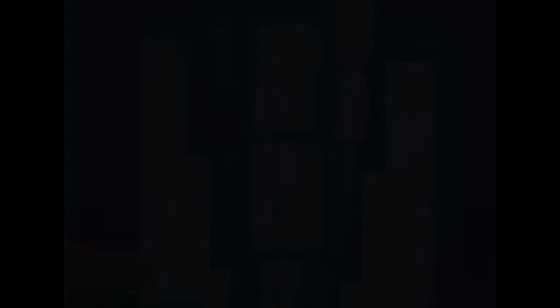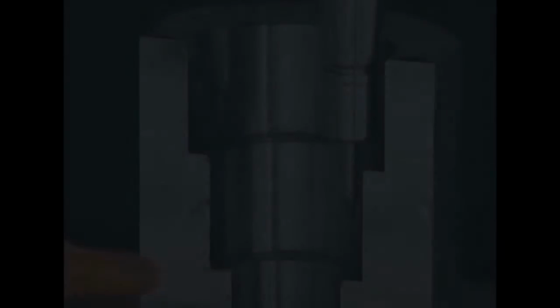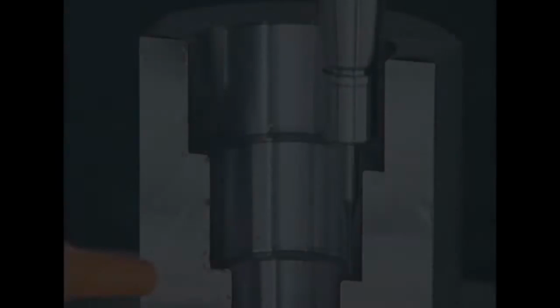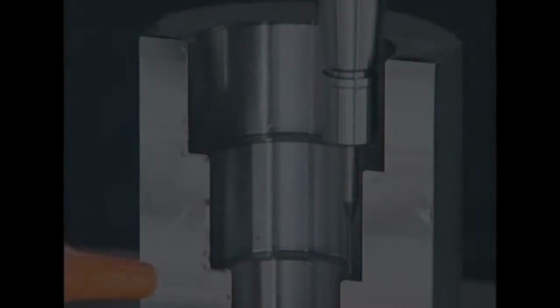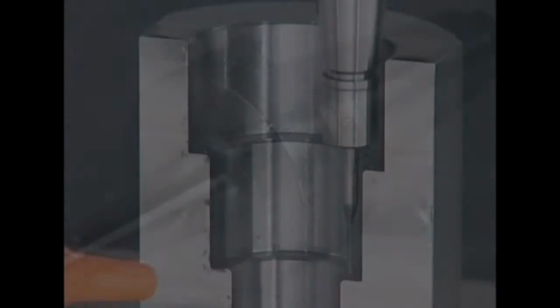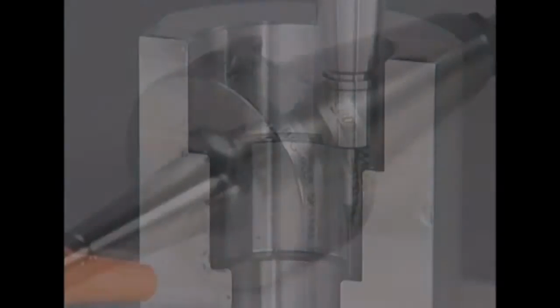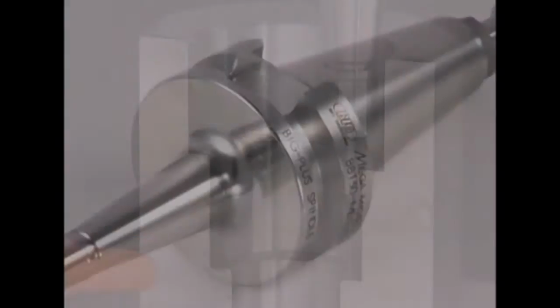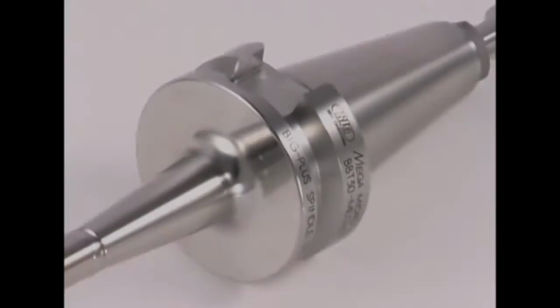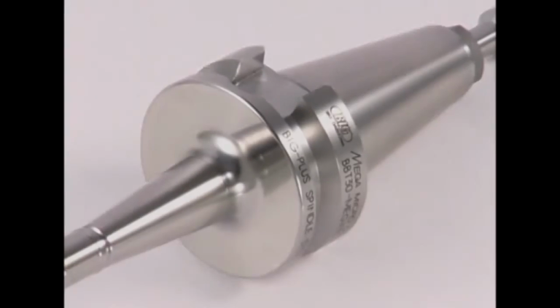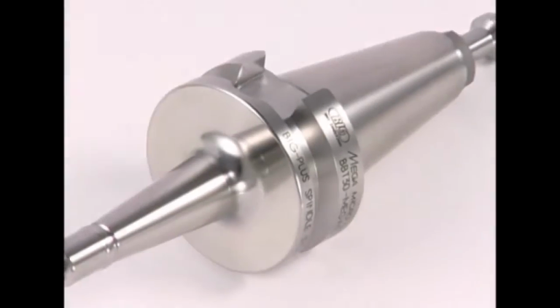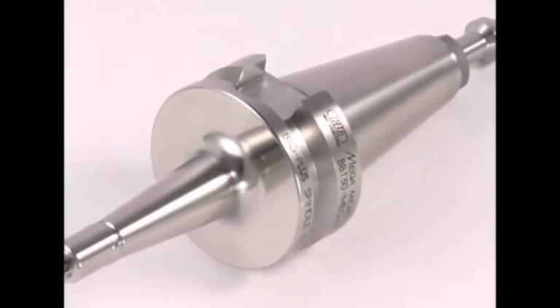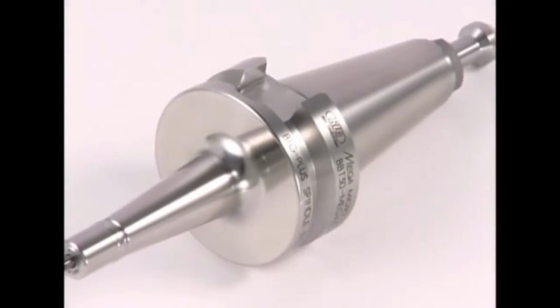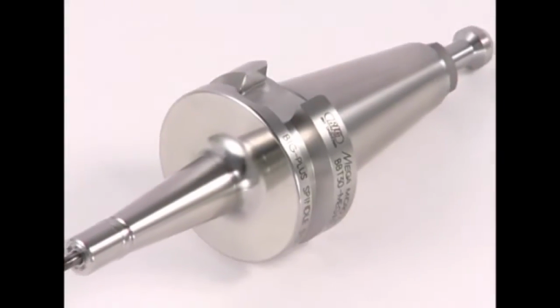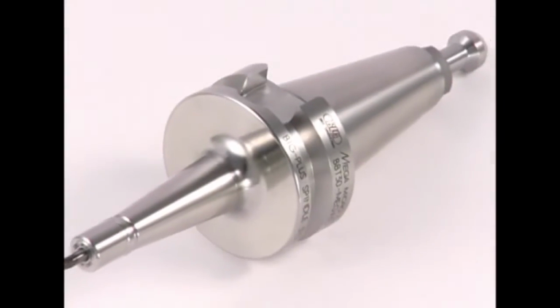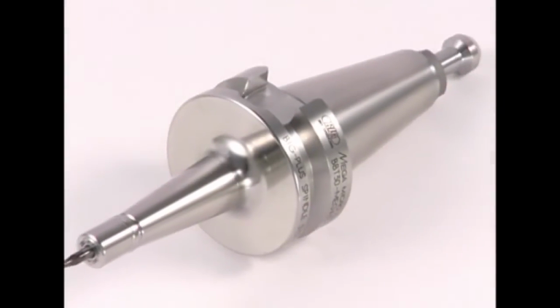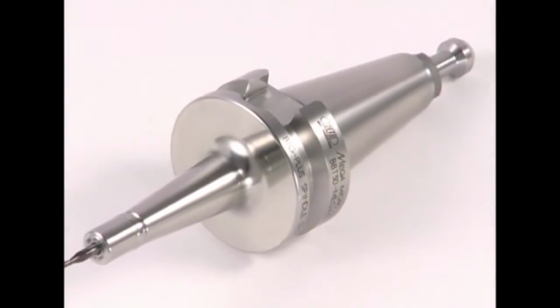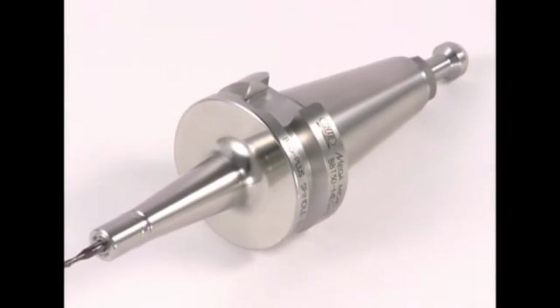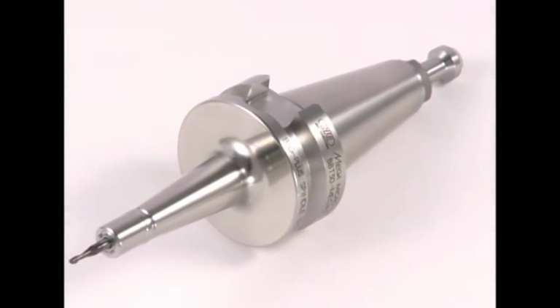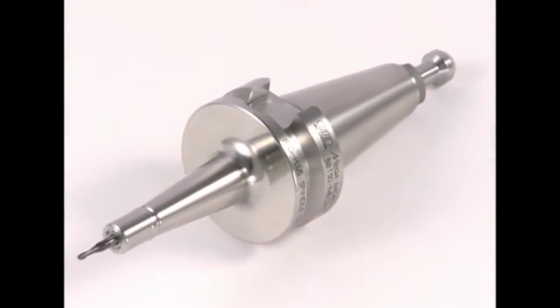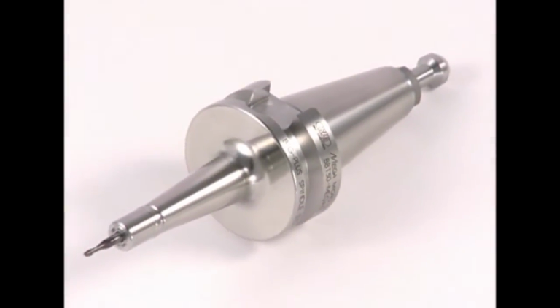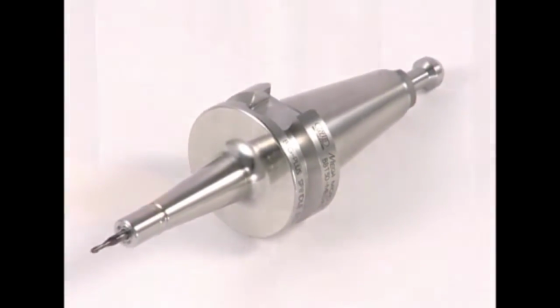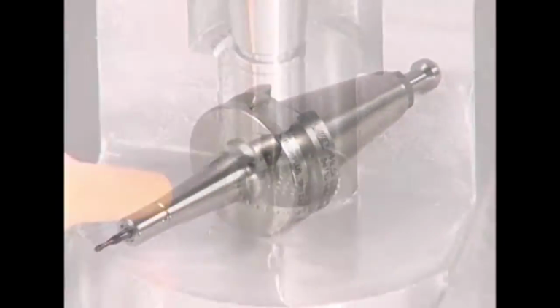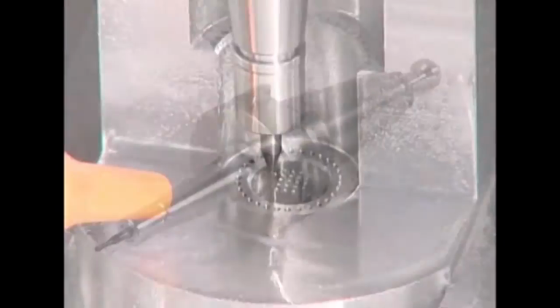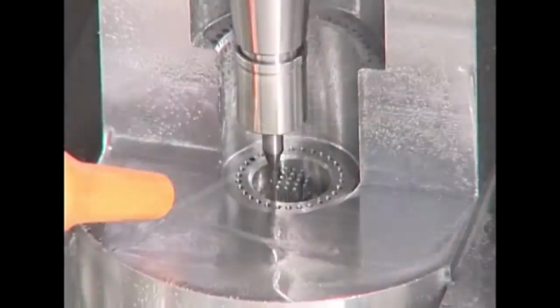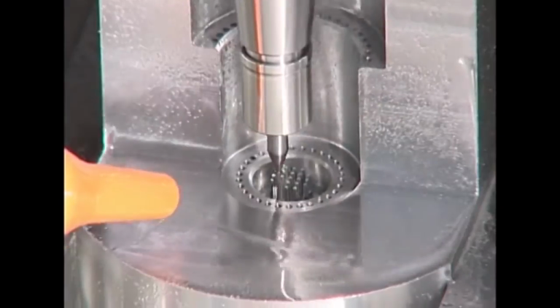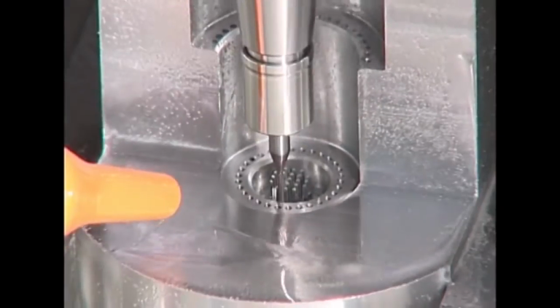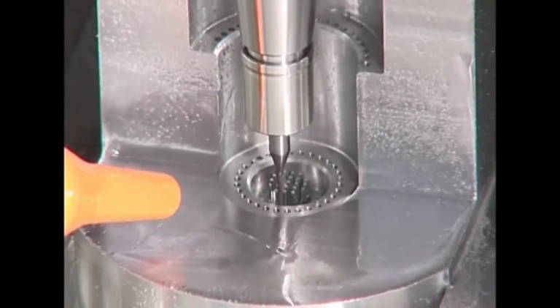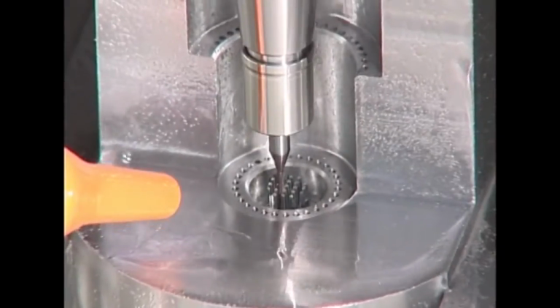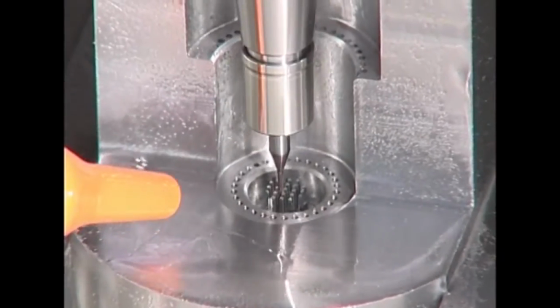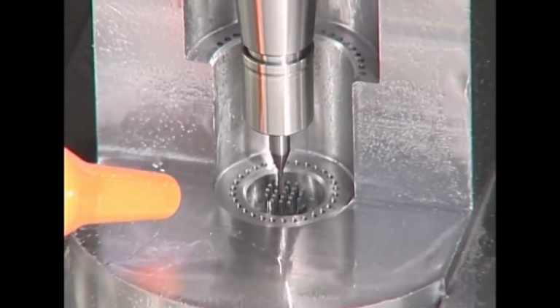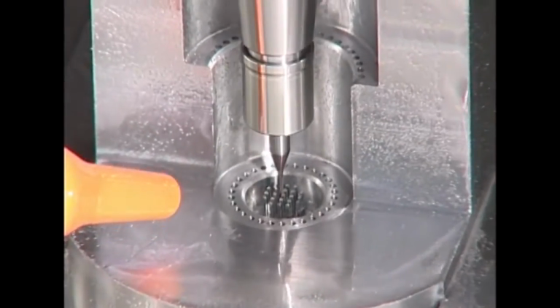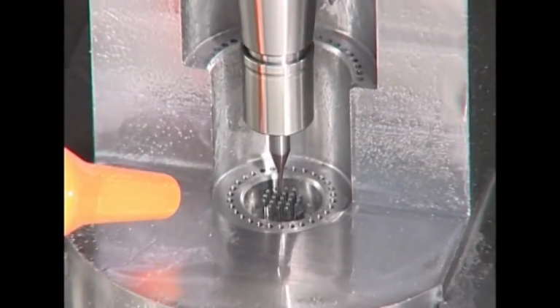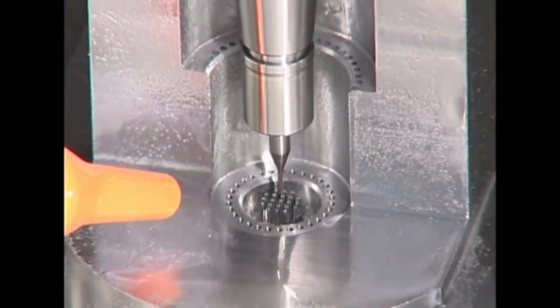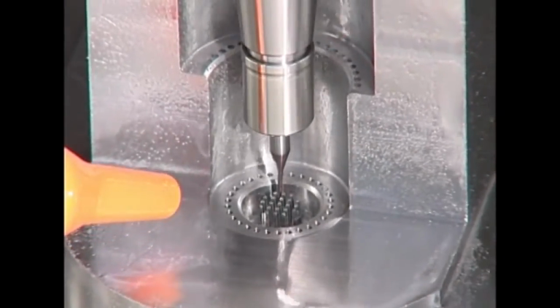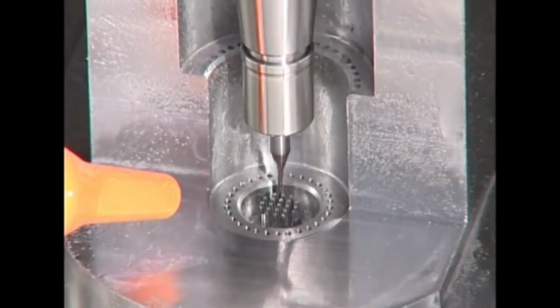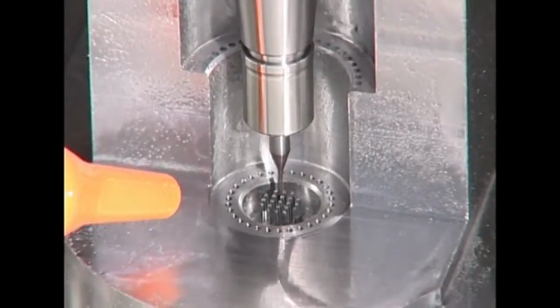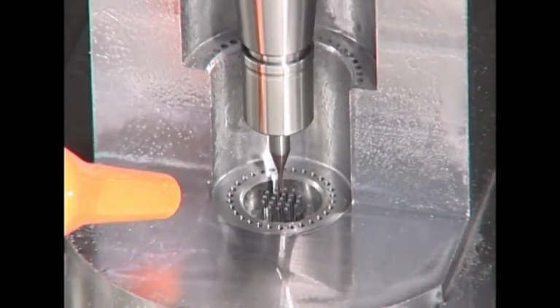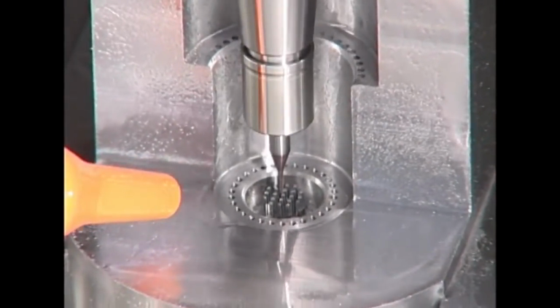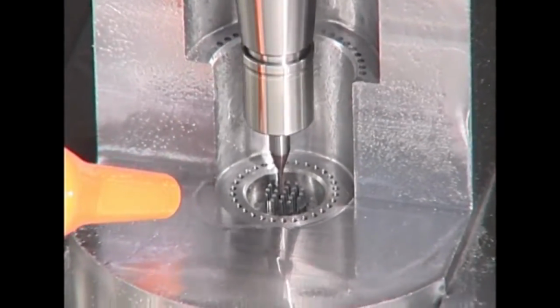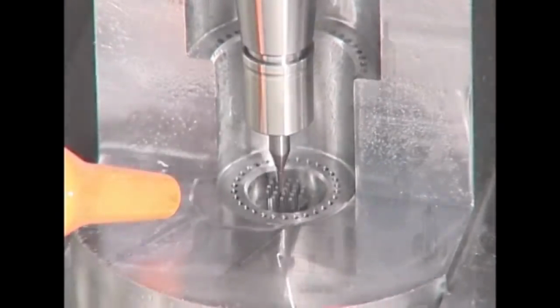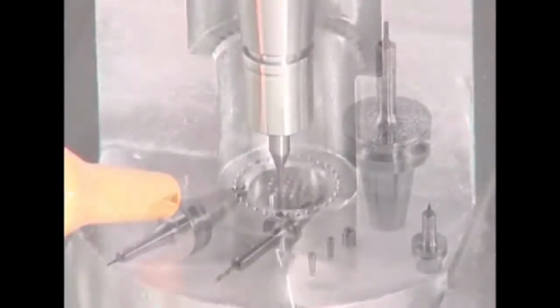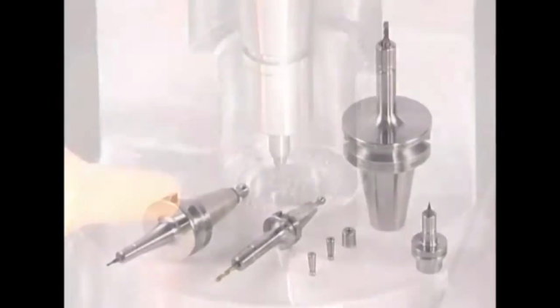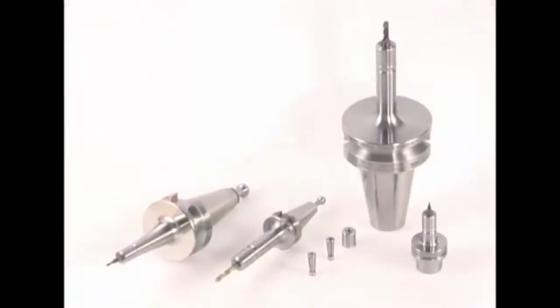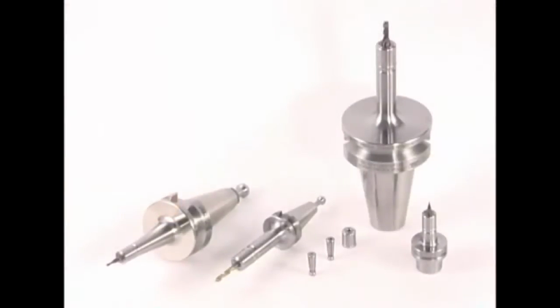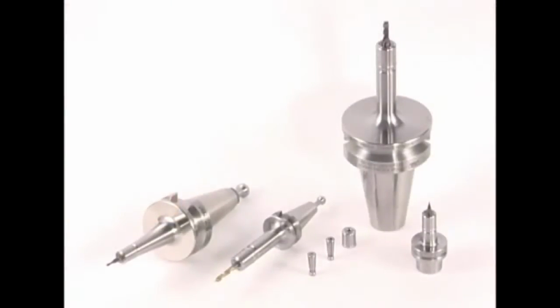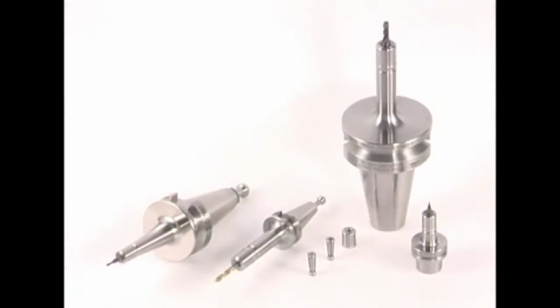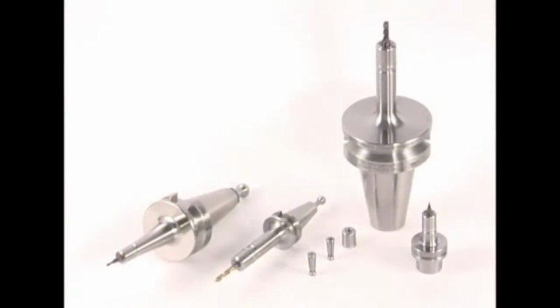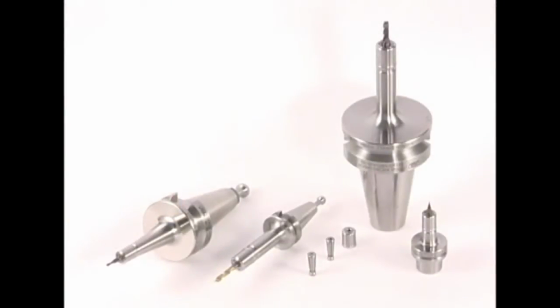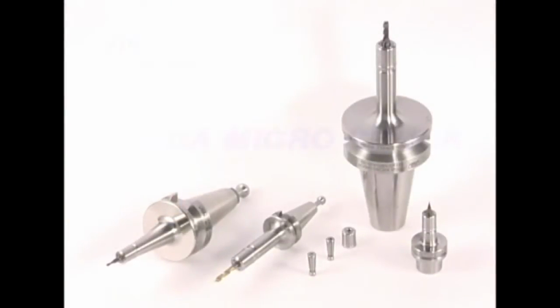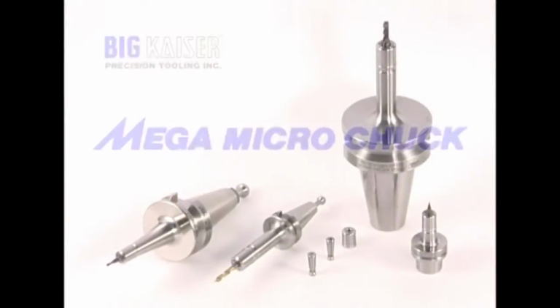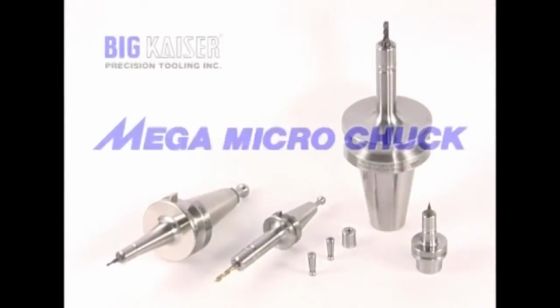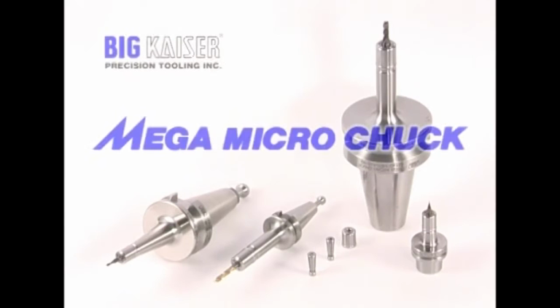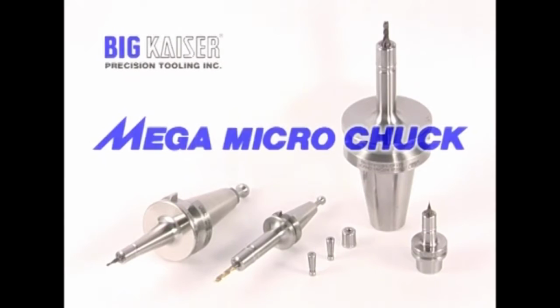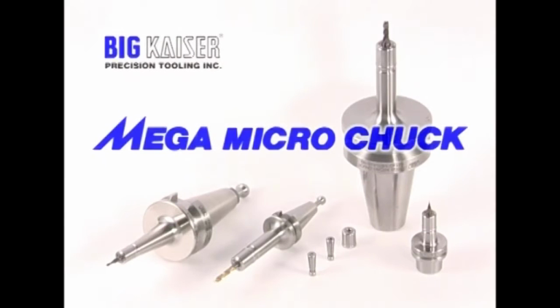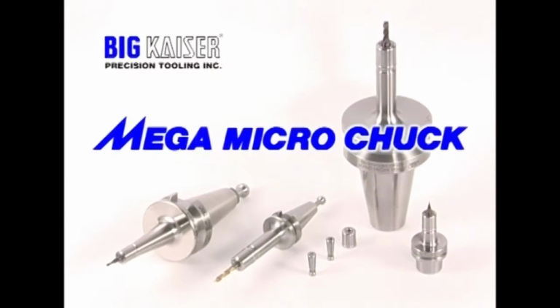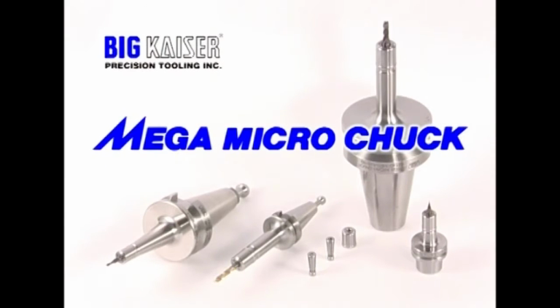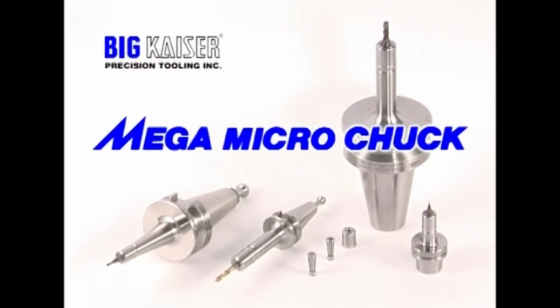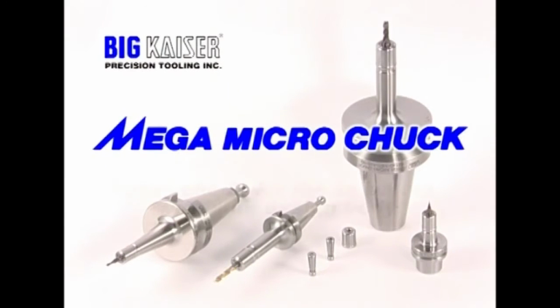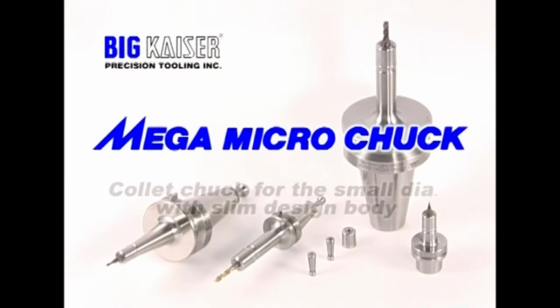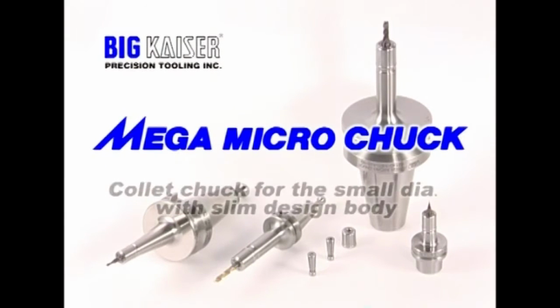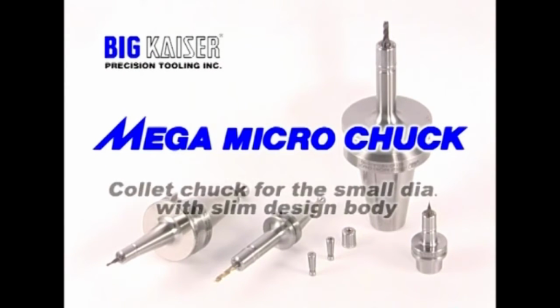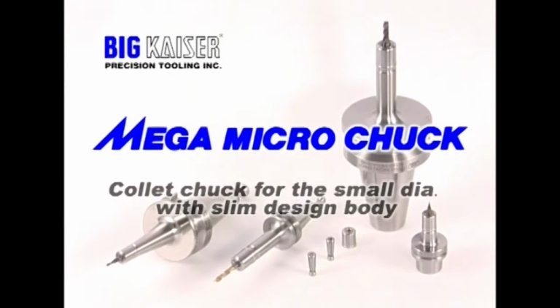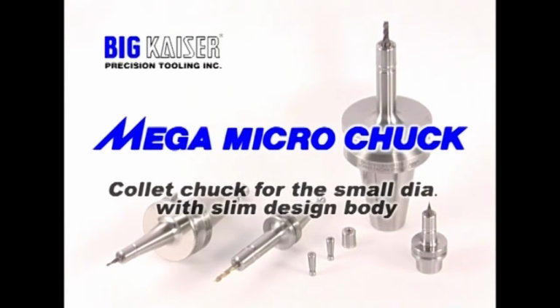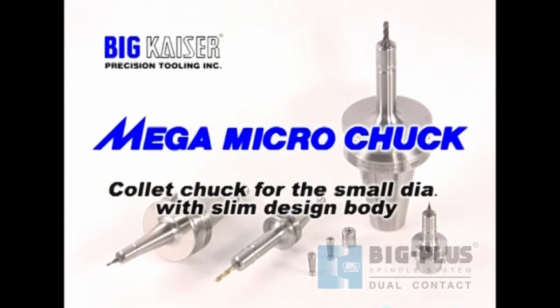The Mega Micro Chuck is a collet chuck with a slim body and nut design for high-speed machining and reduced interference.